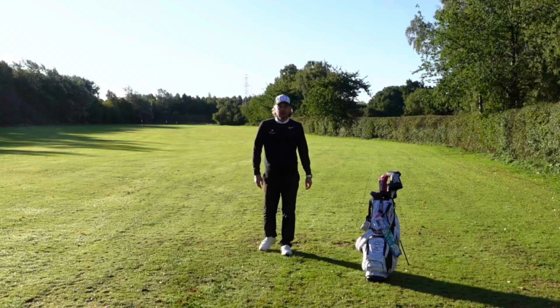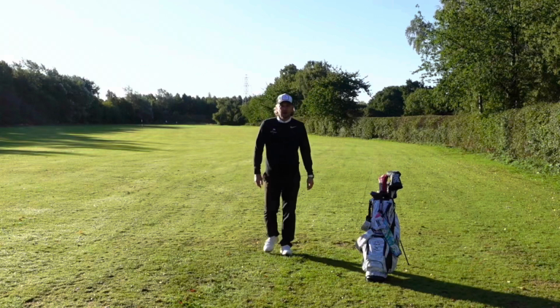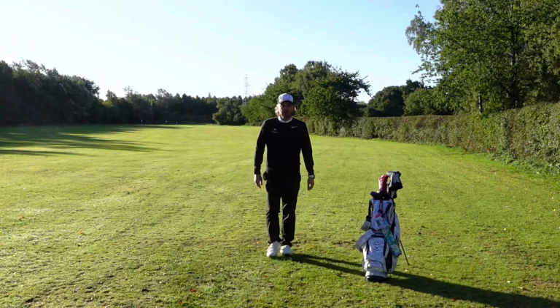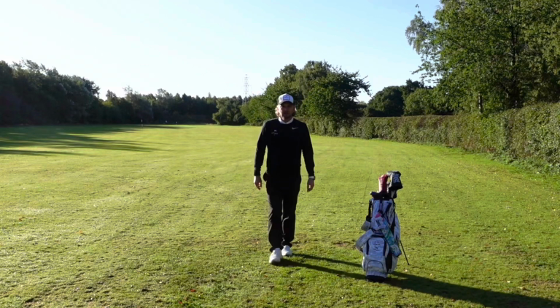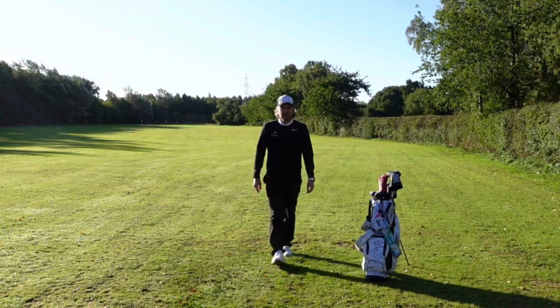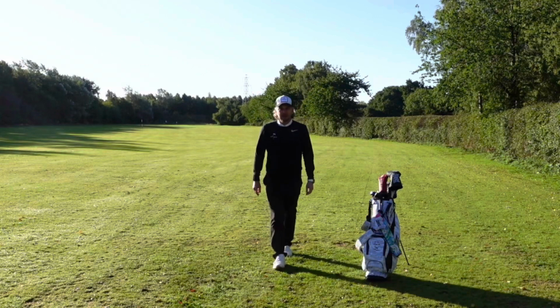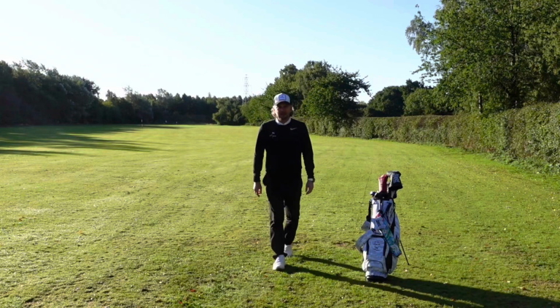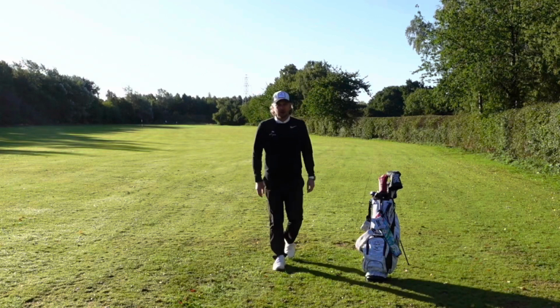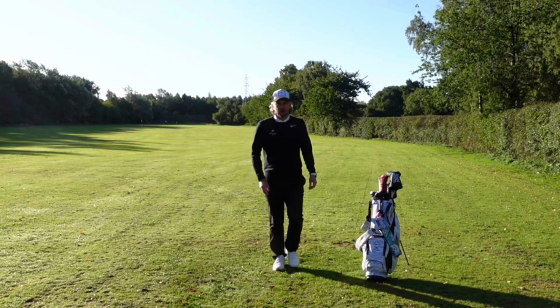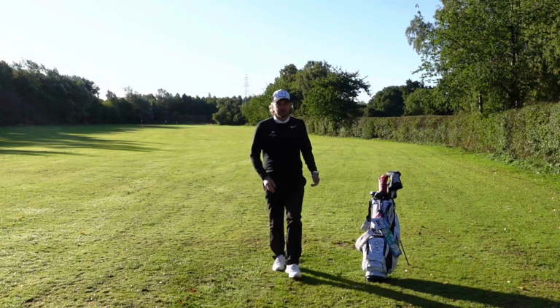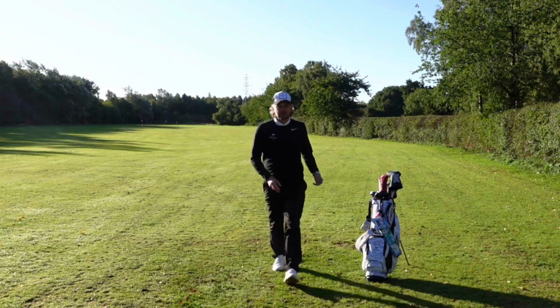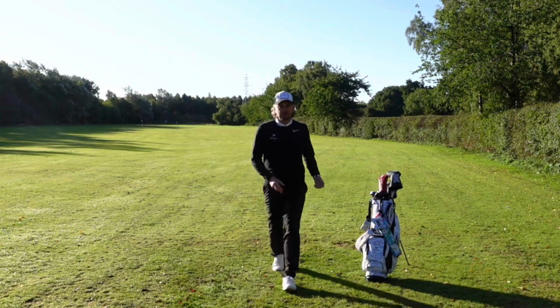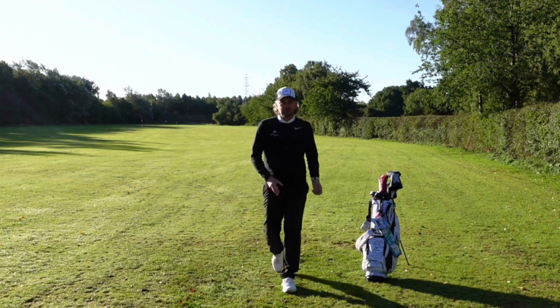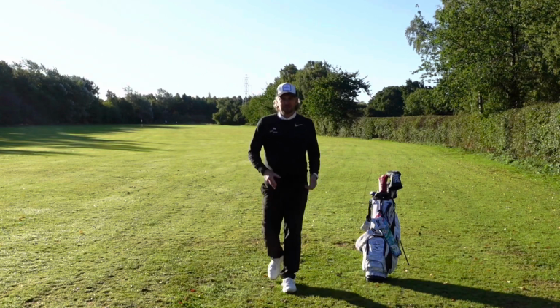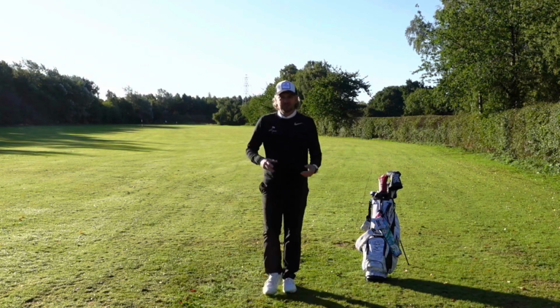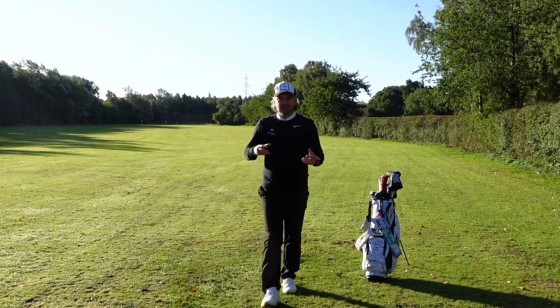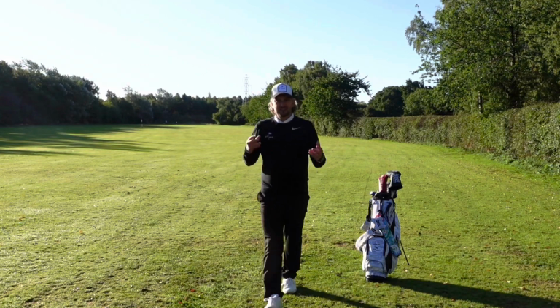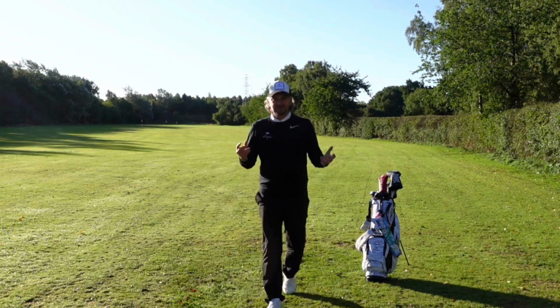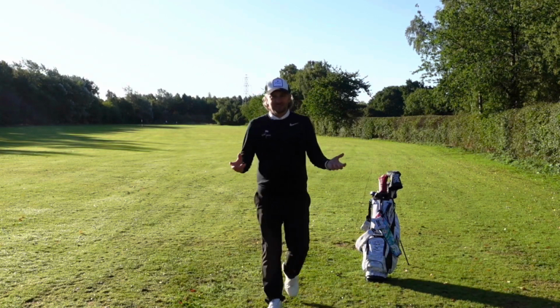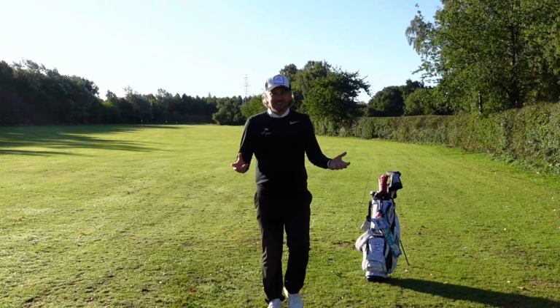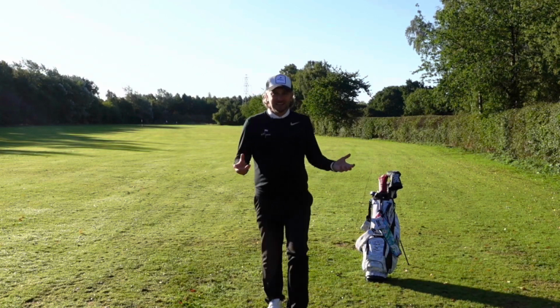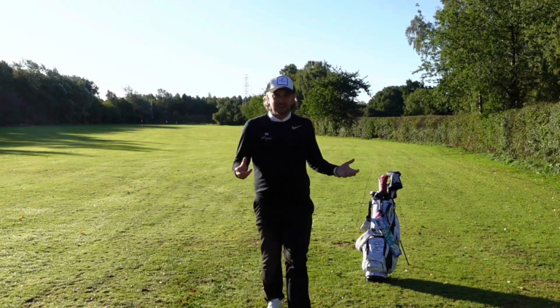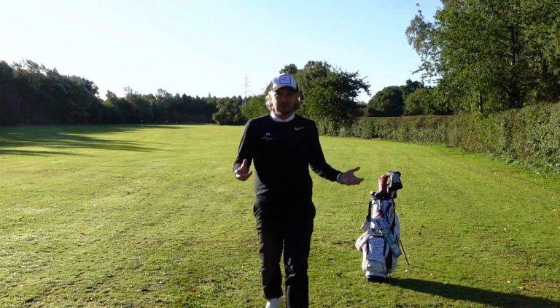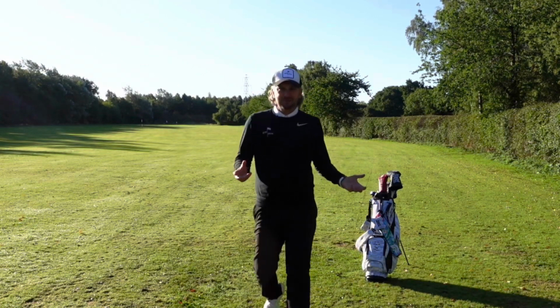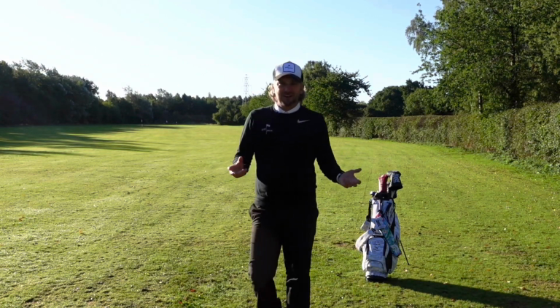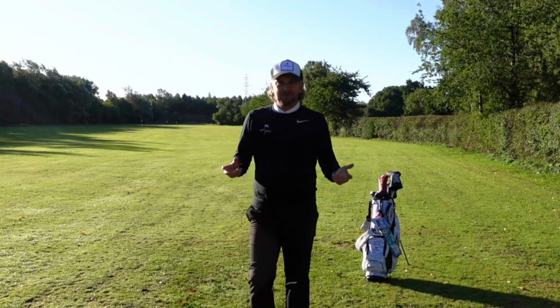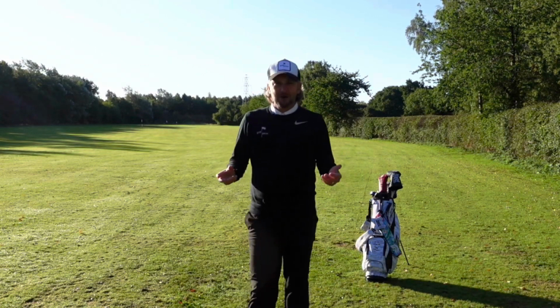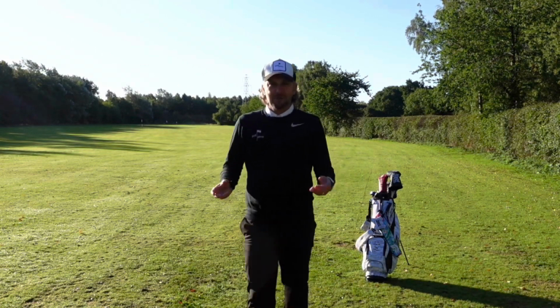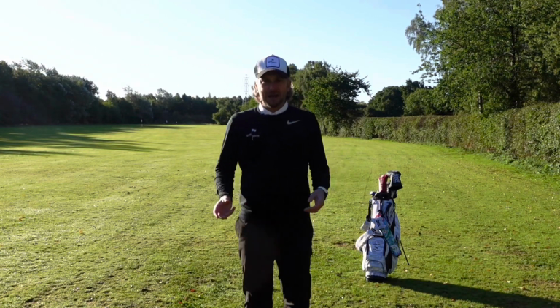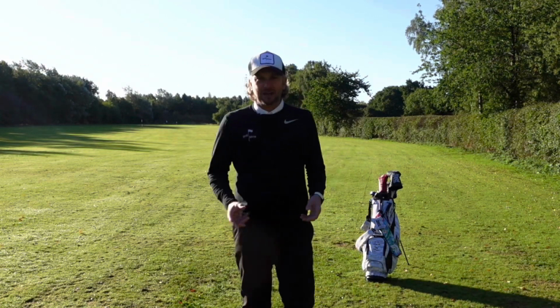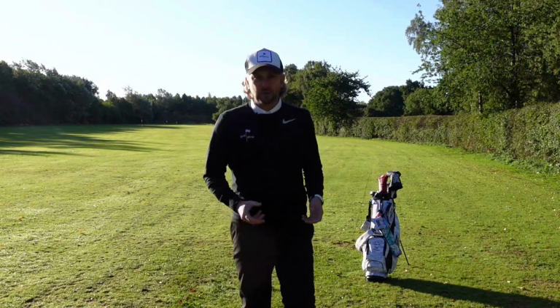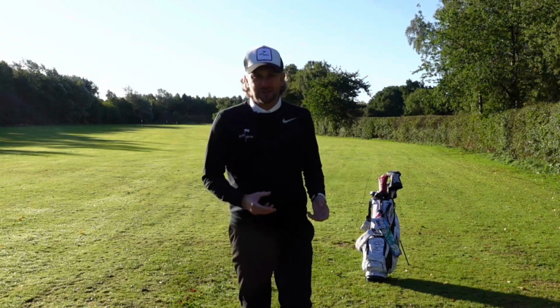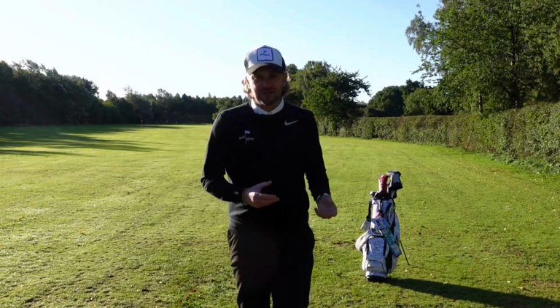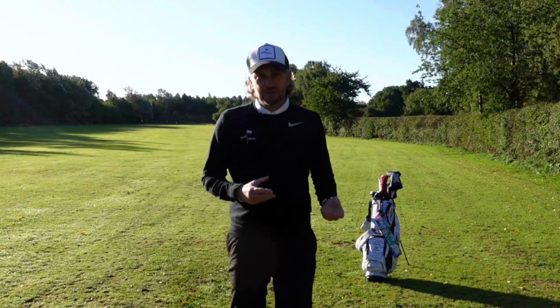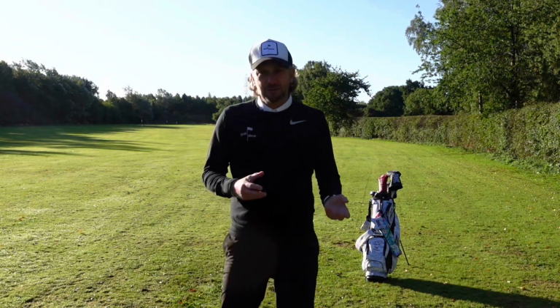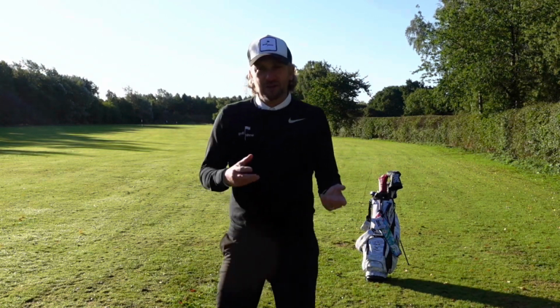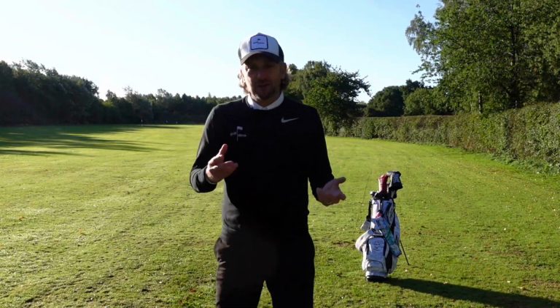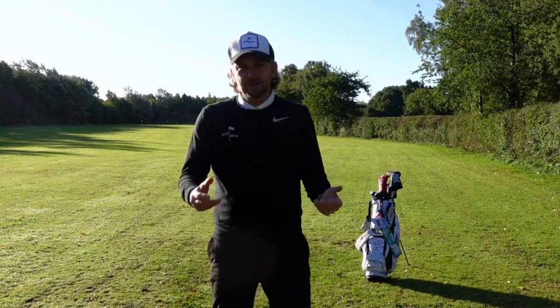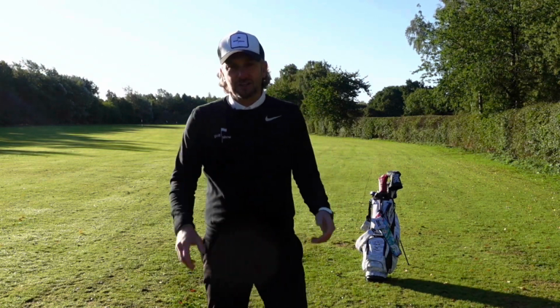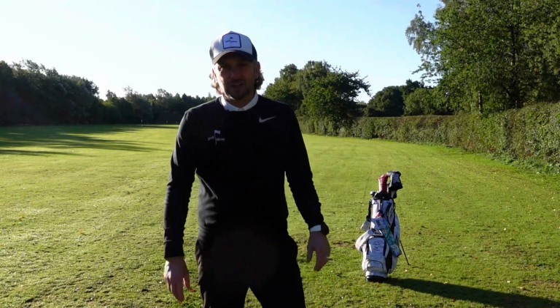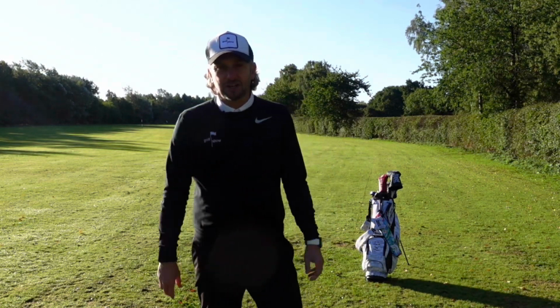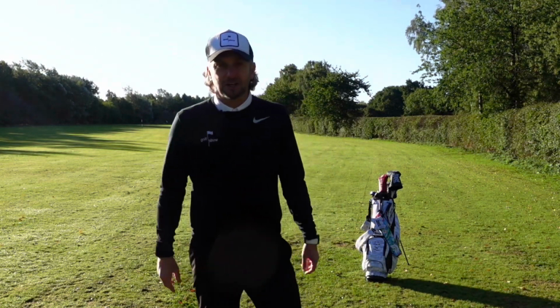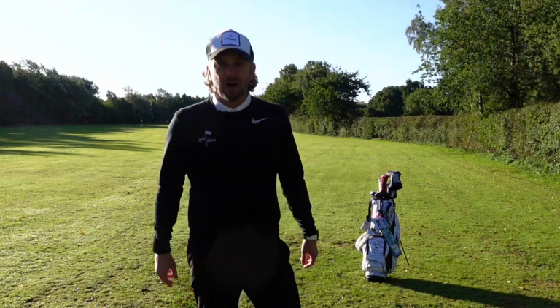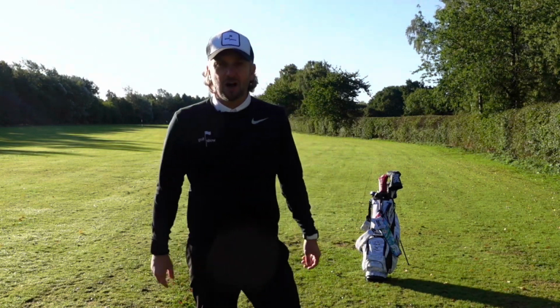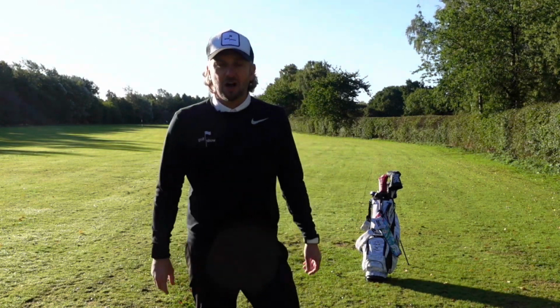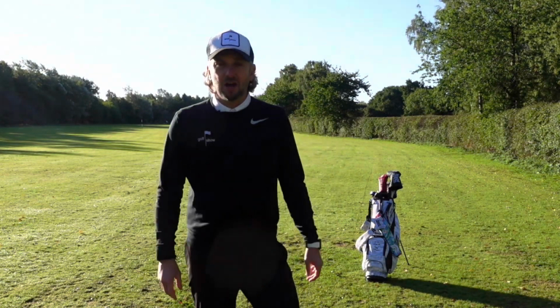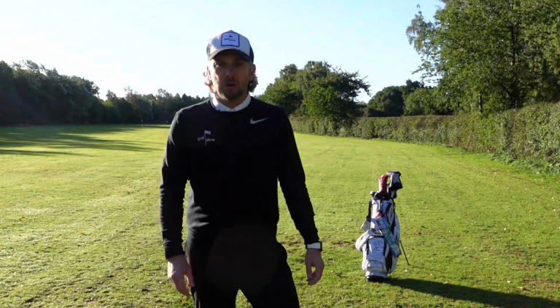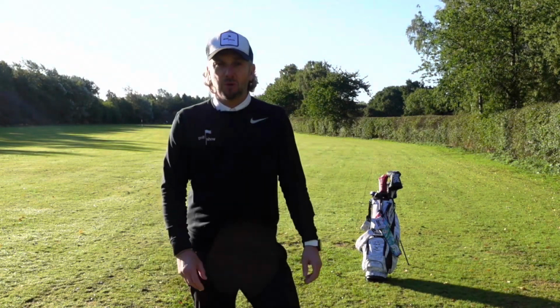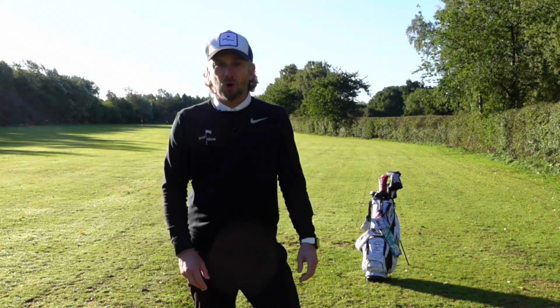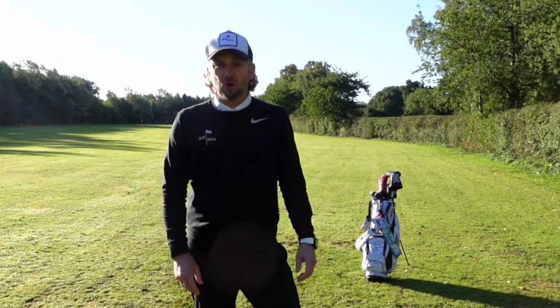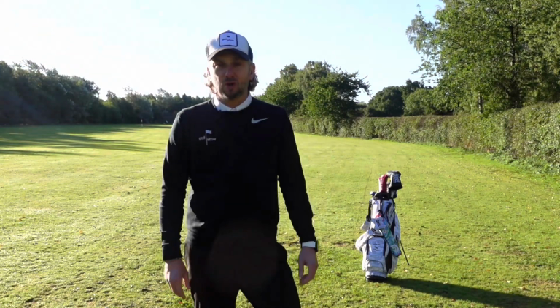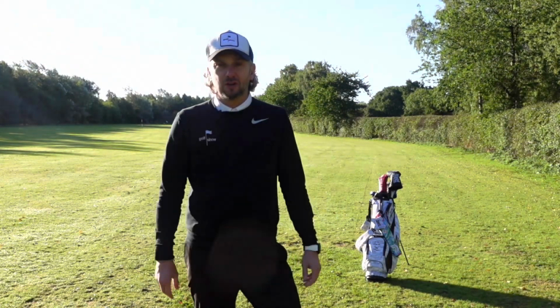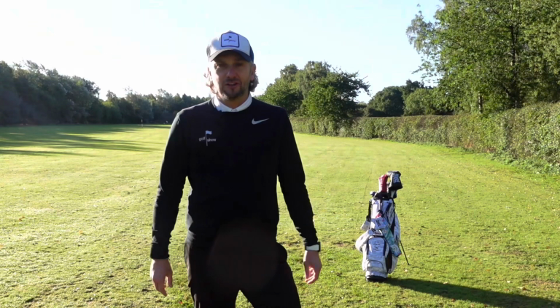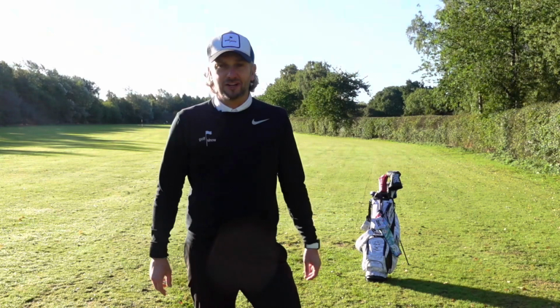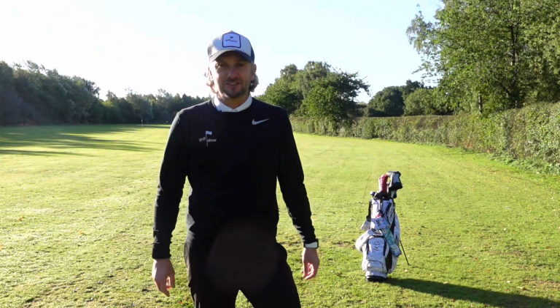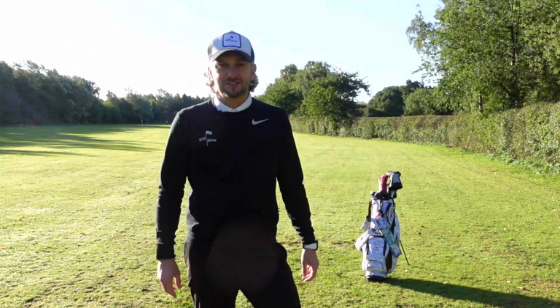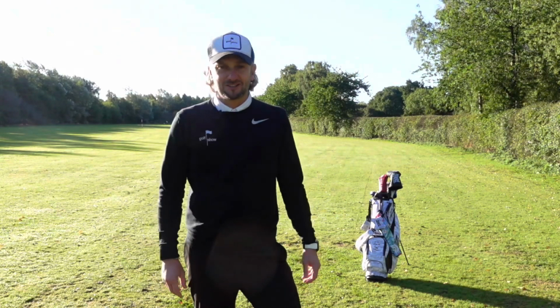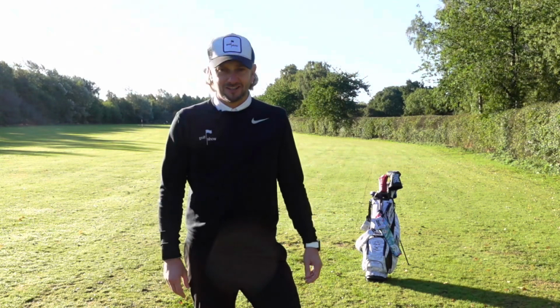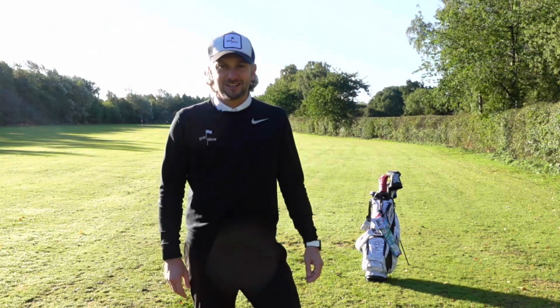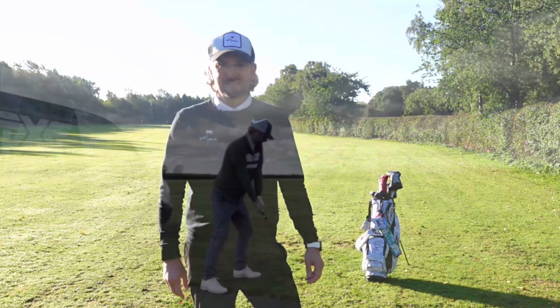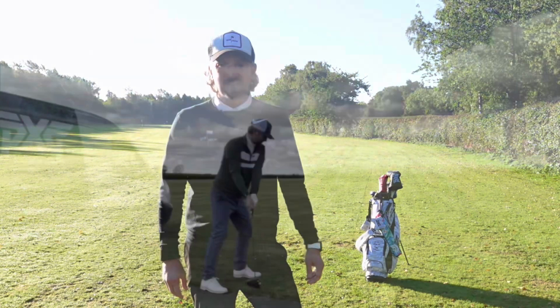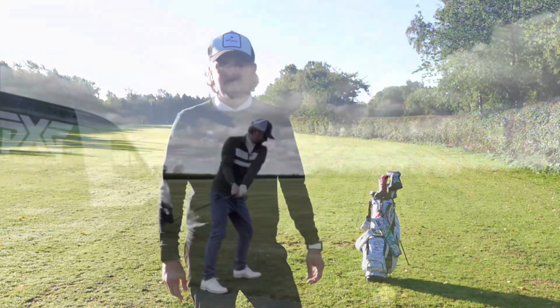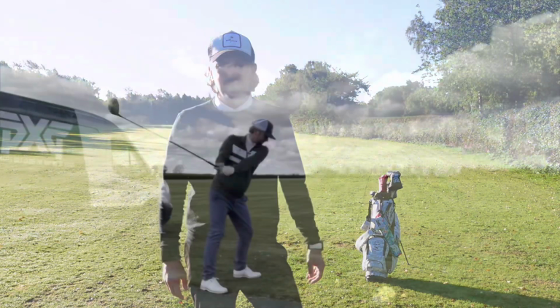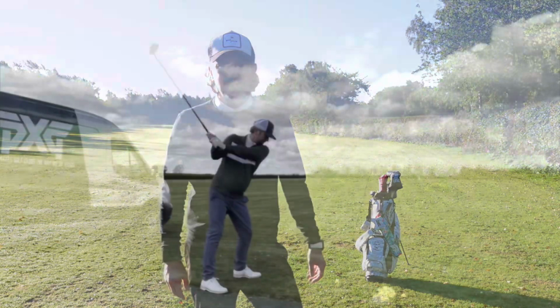I've been playing a lot over summer and I've changed some key clubs out of my bag, and I want to tell you about those today. Hi, I'm Paul and this is The Golf Show.